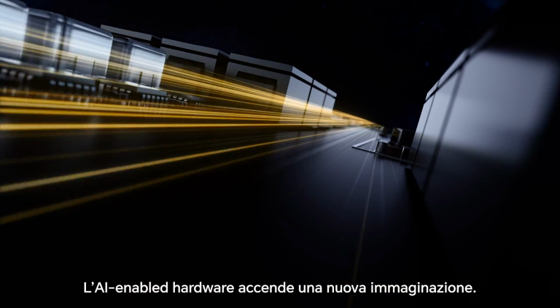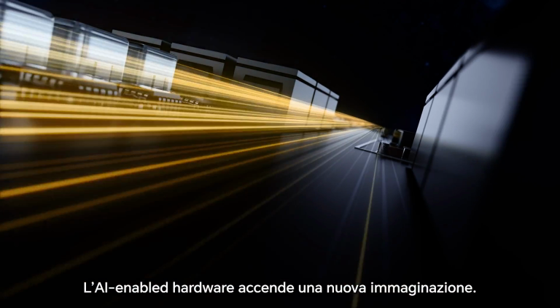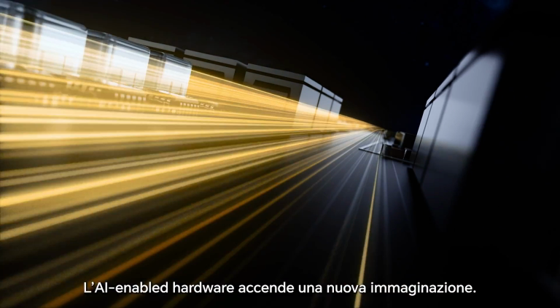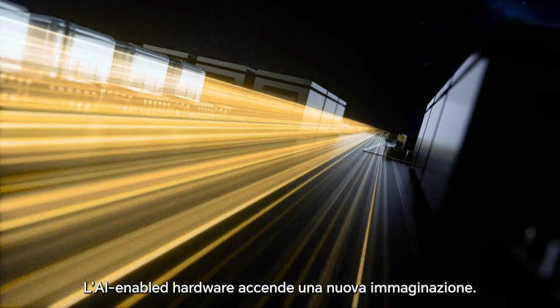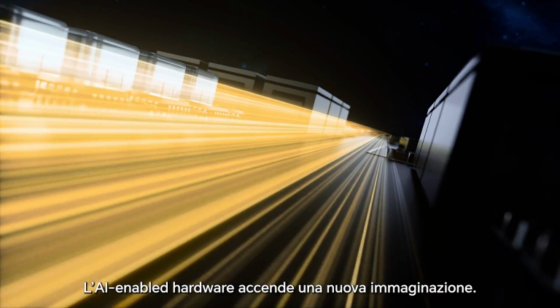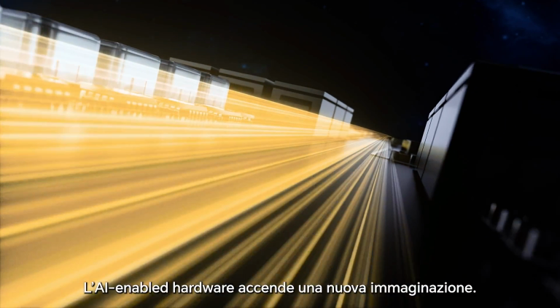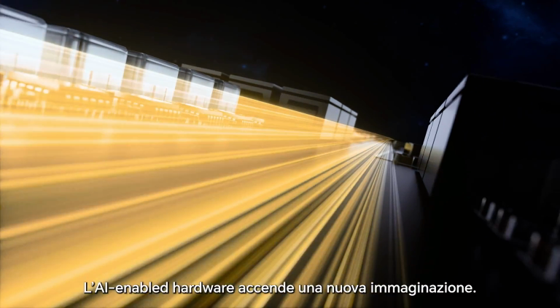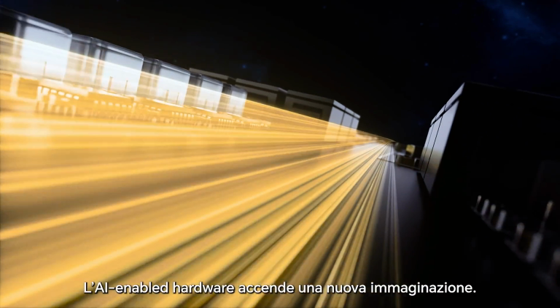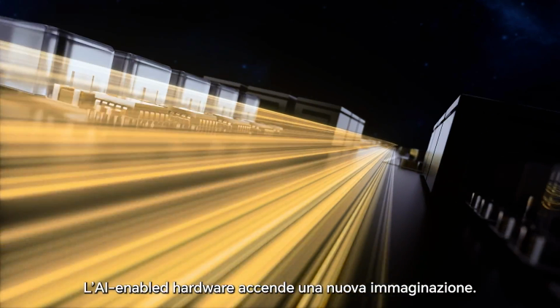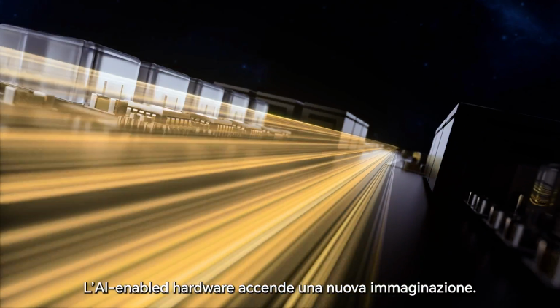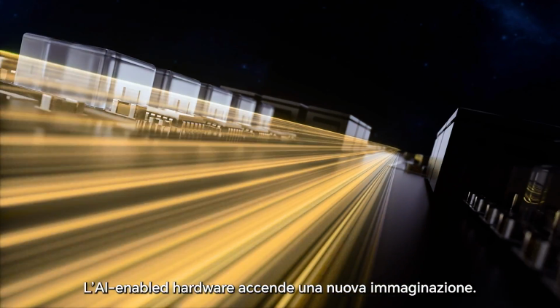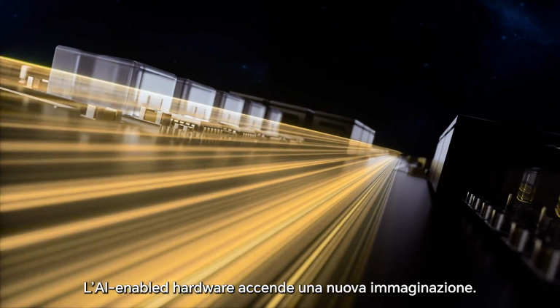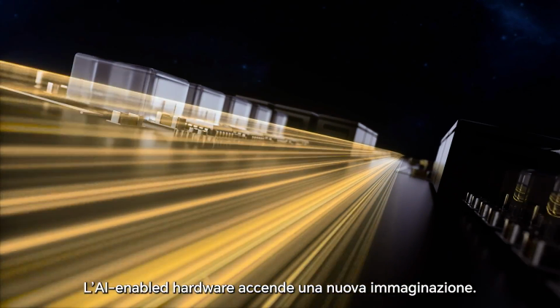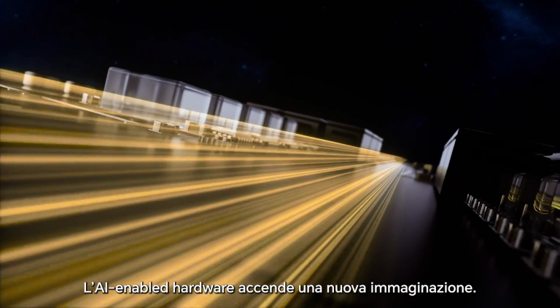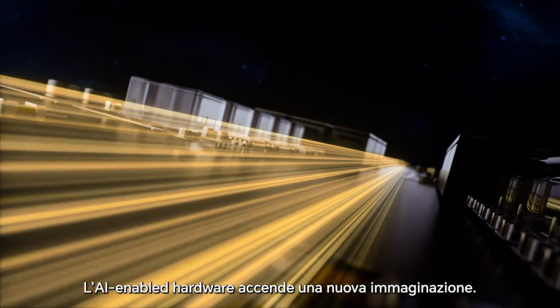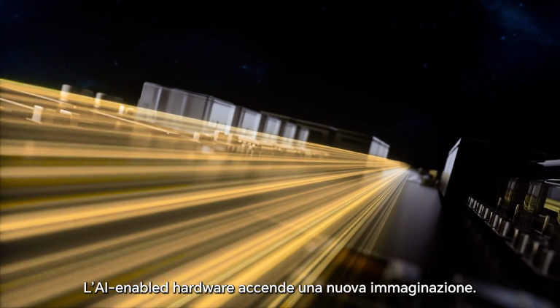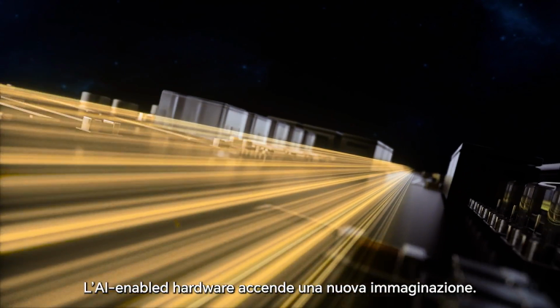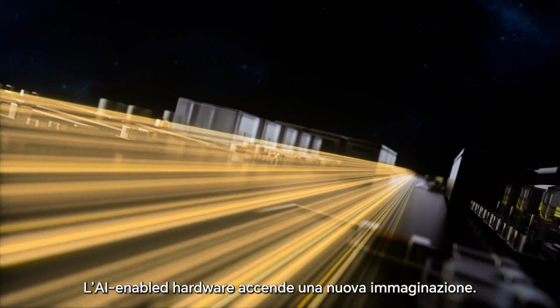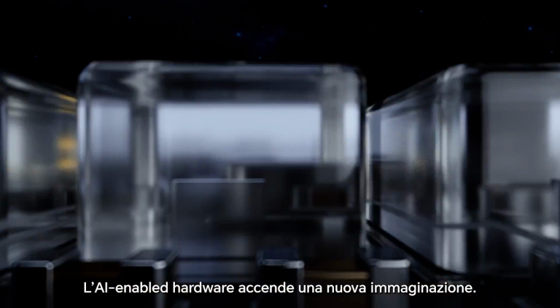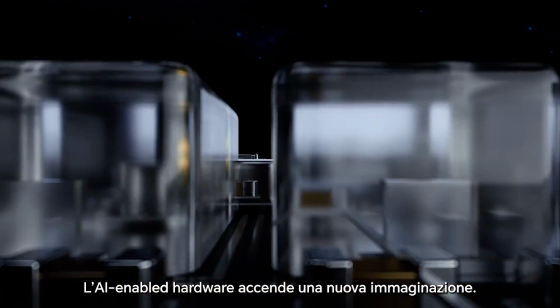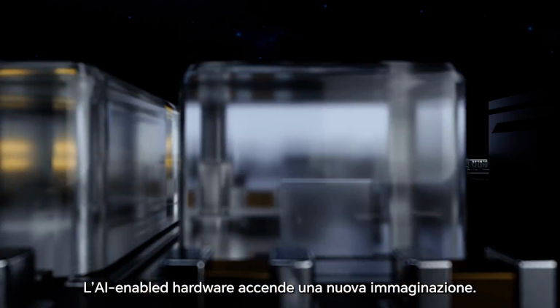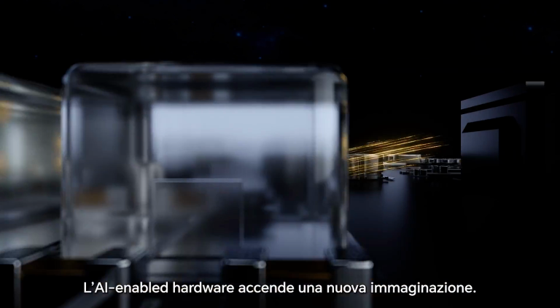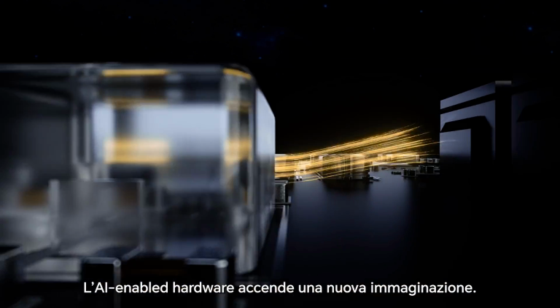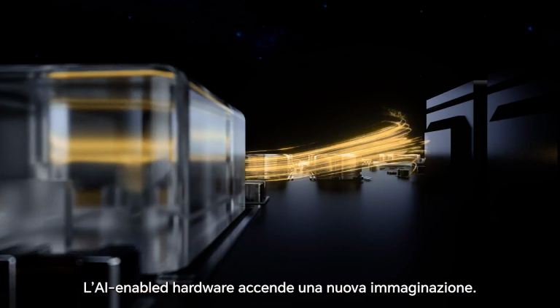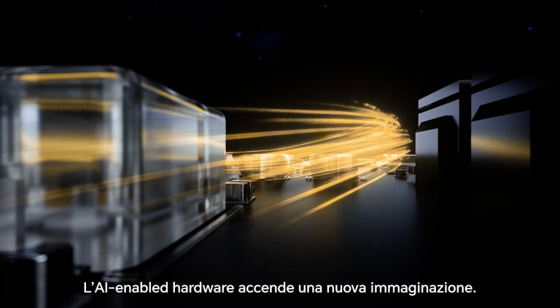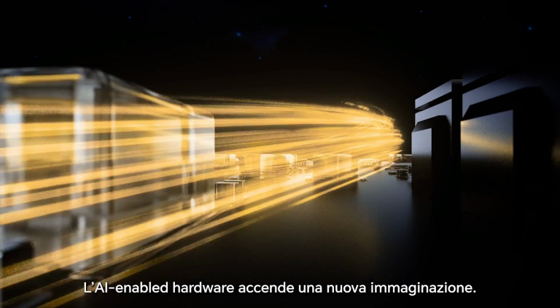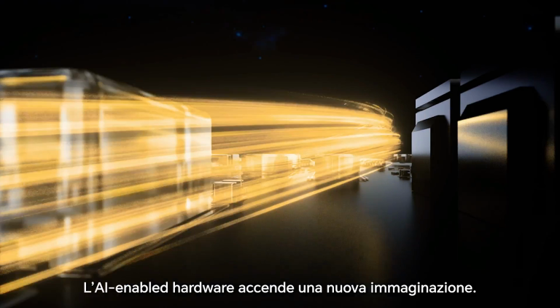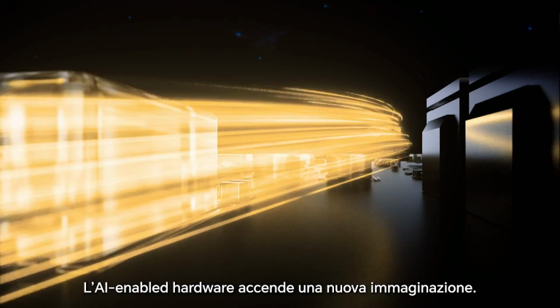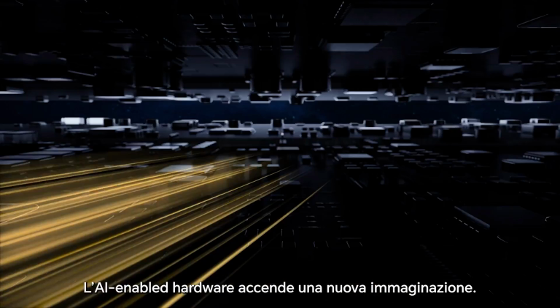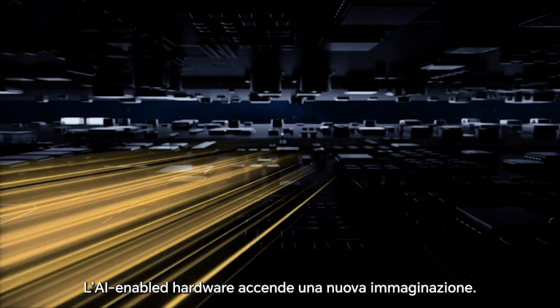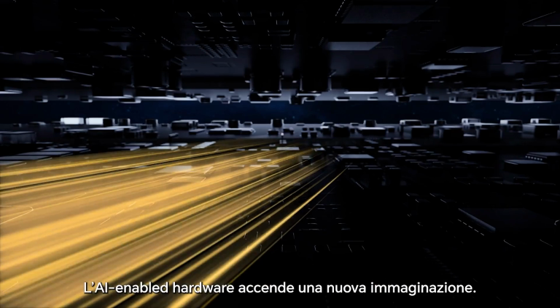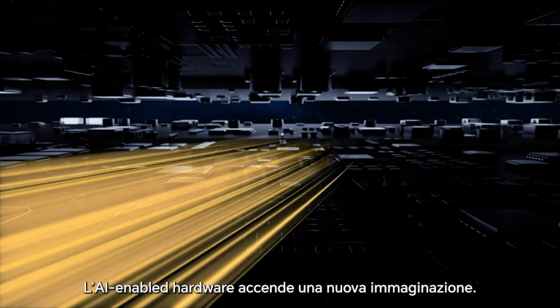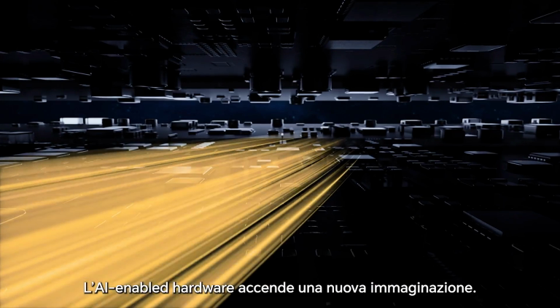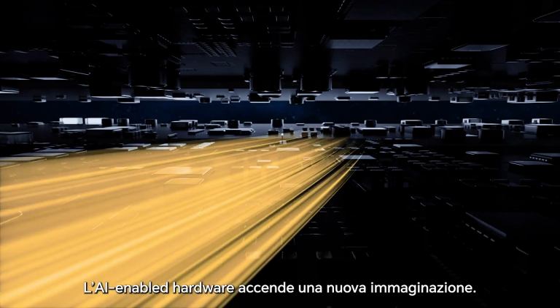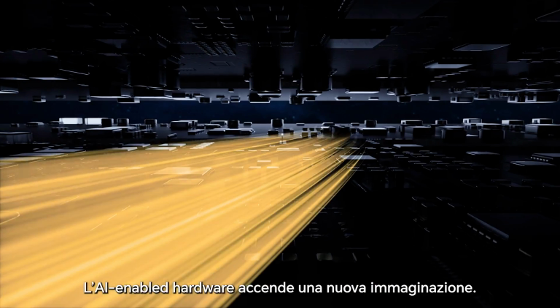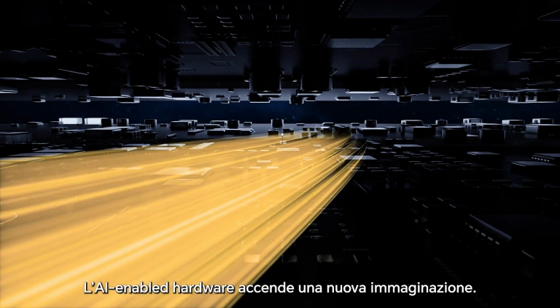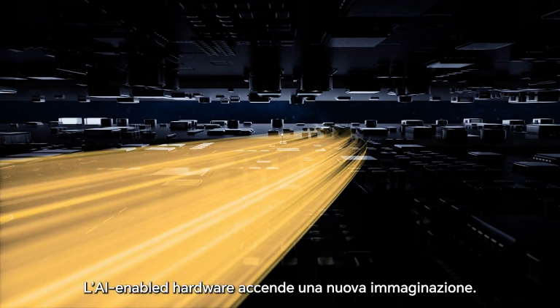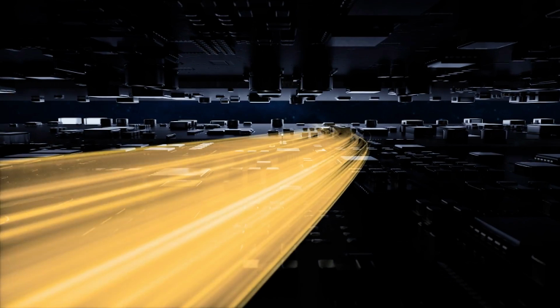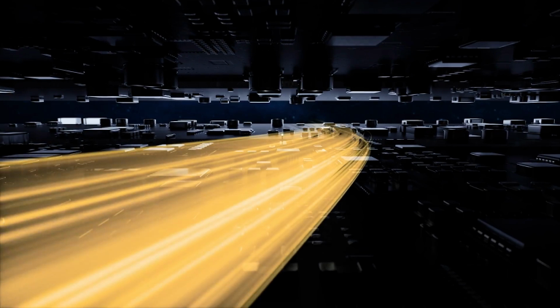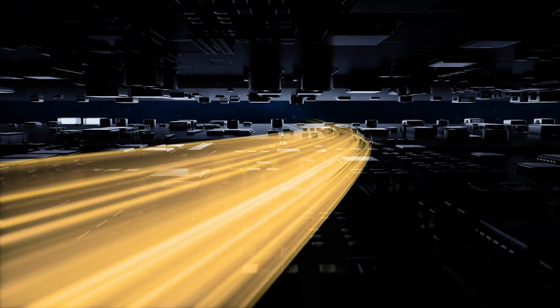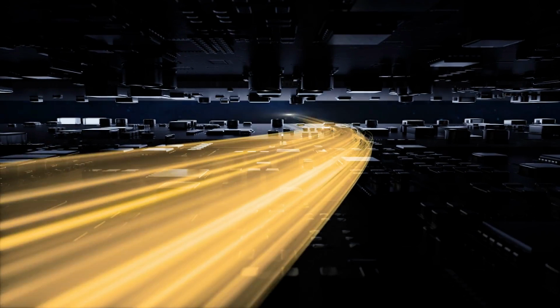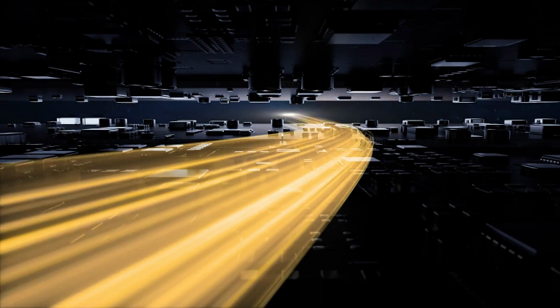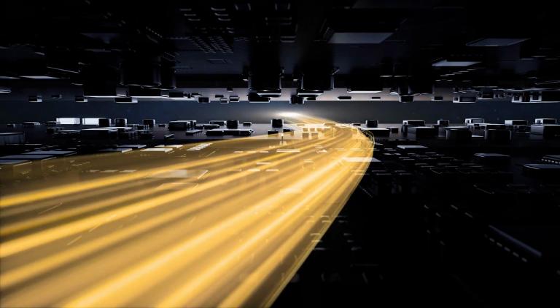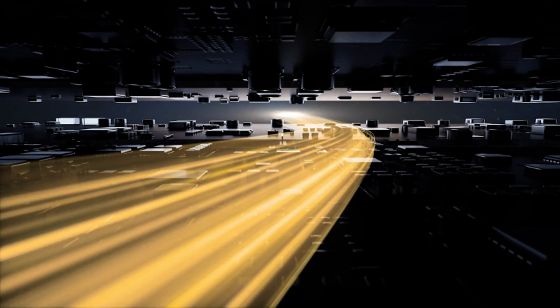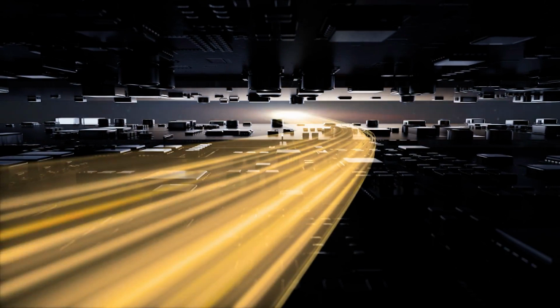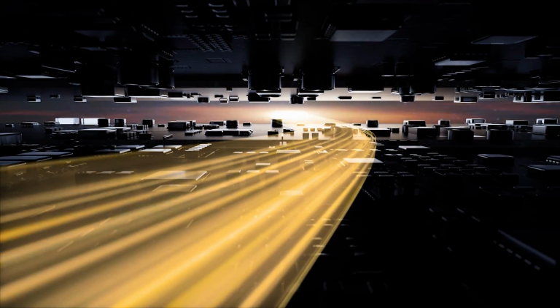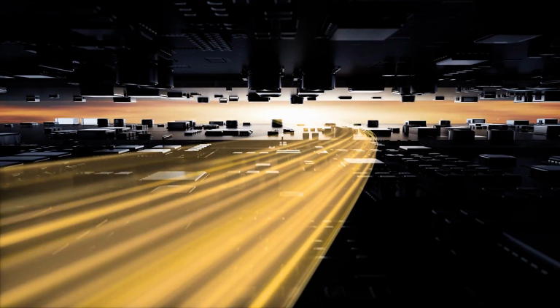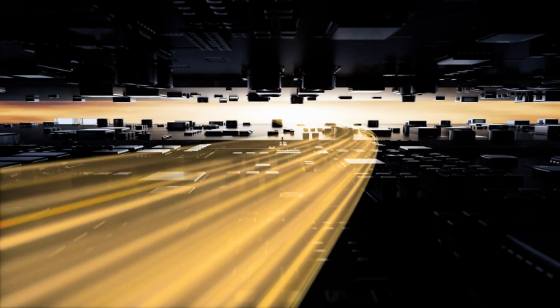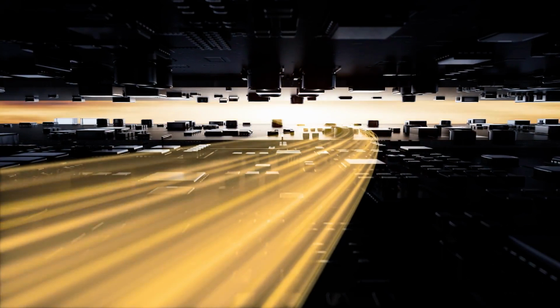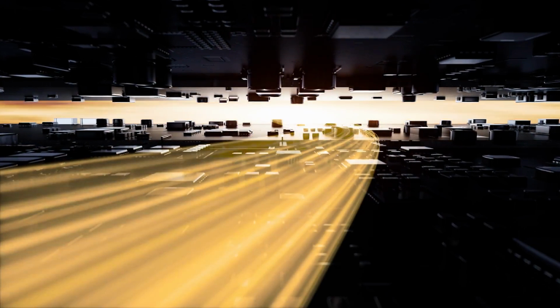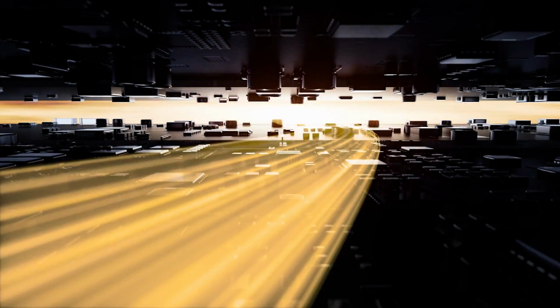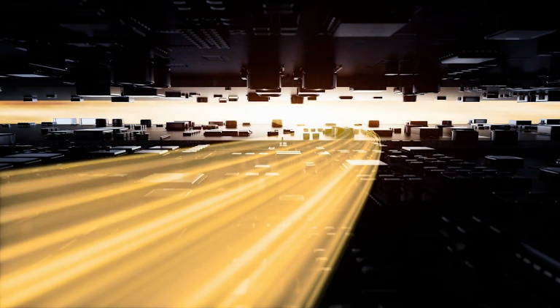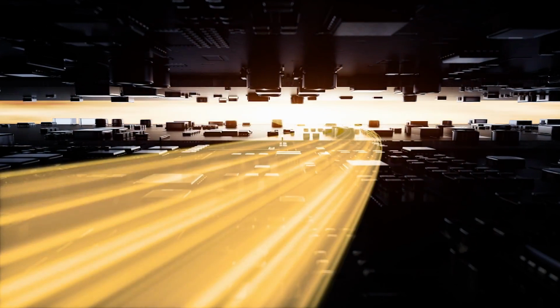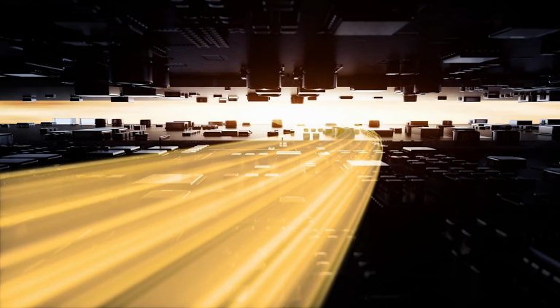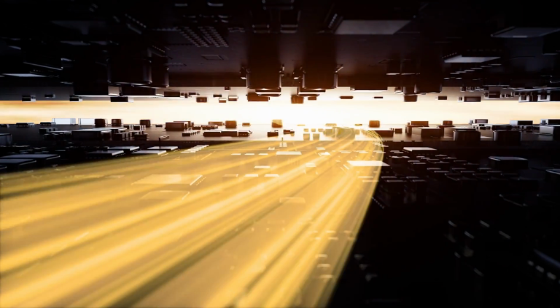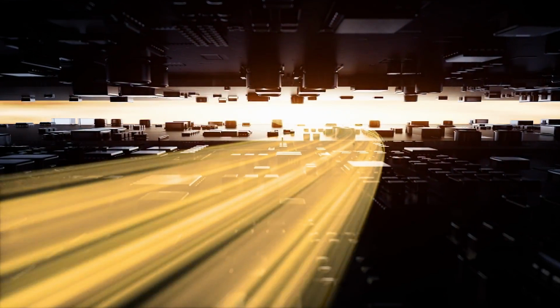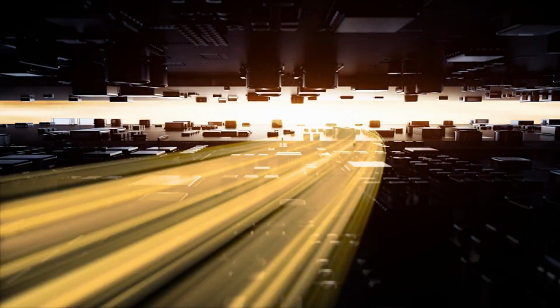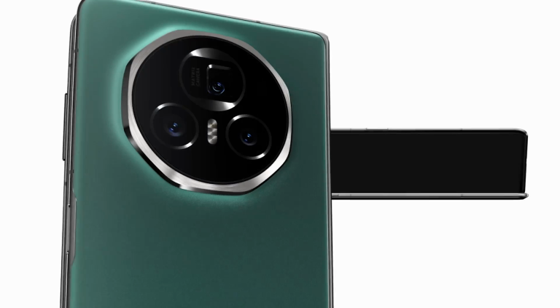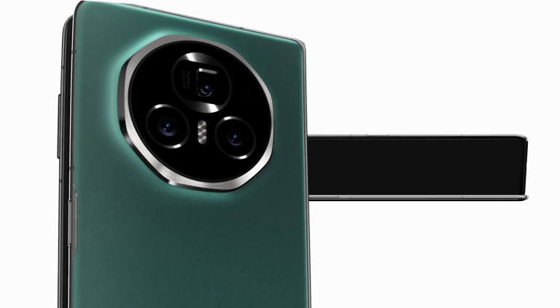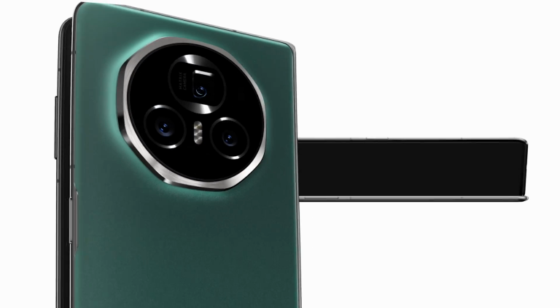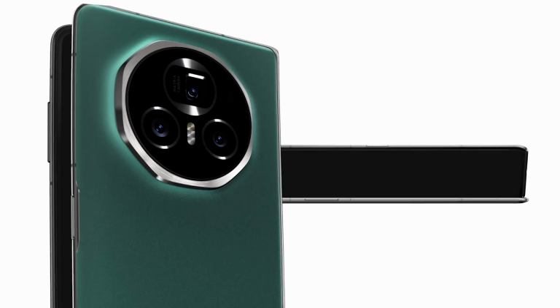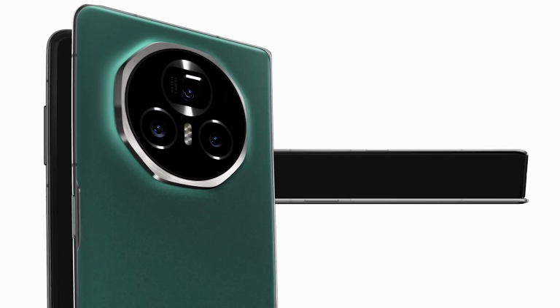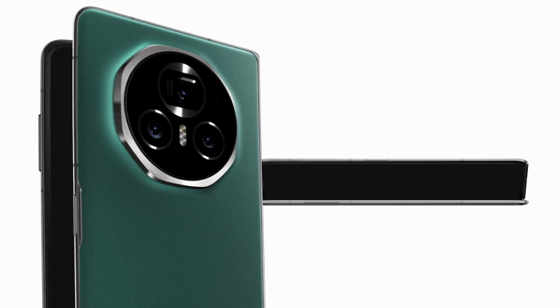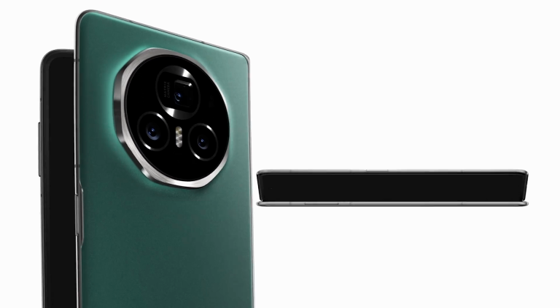AI-enabled hardware ignites a whole new imagination. The slimmer, the stronger.